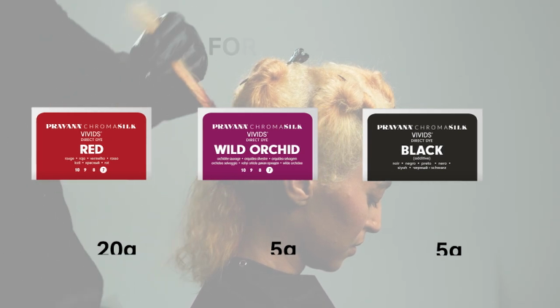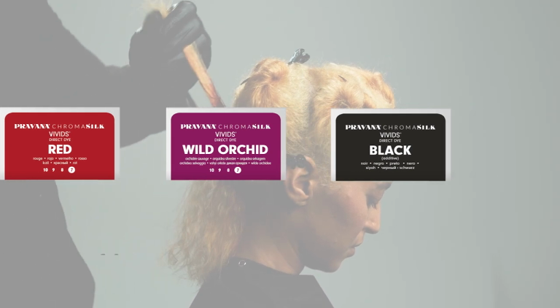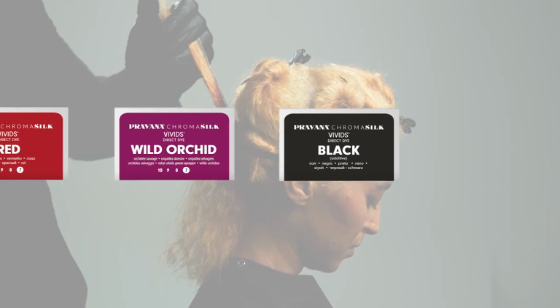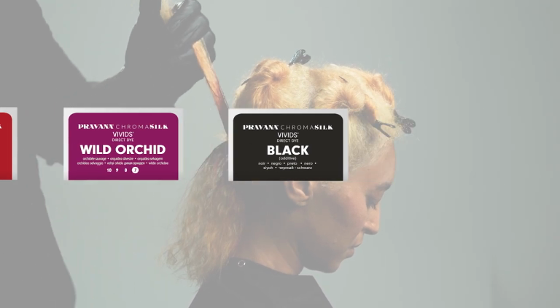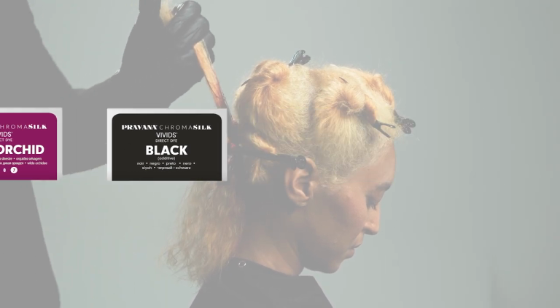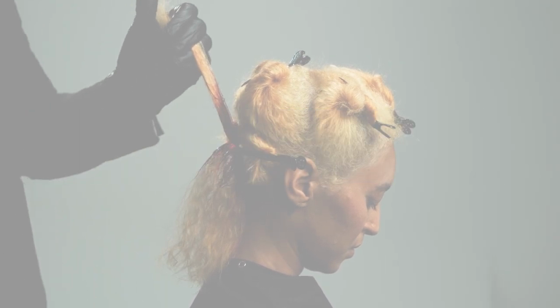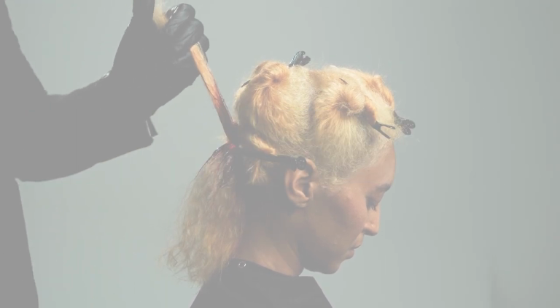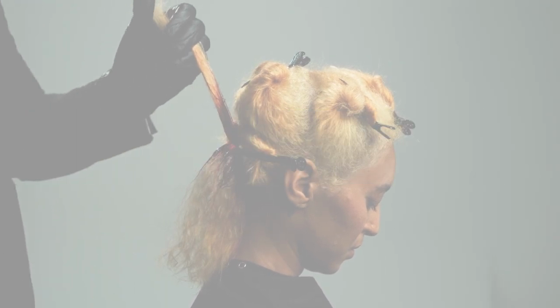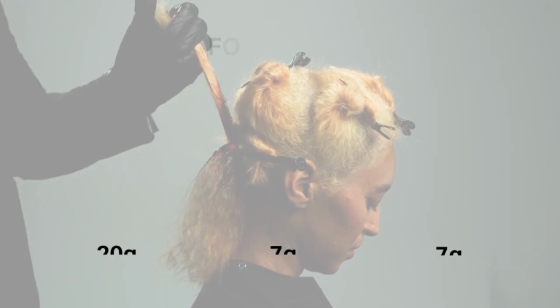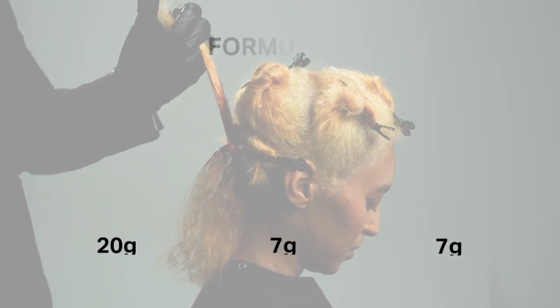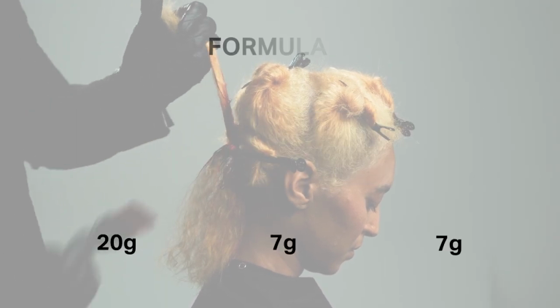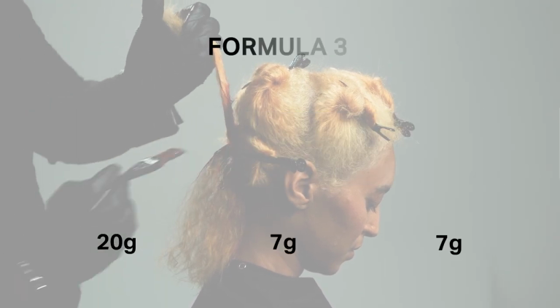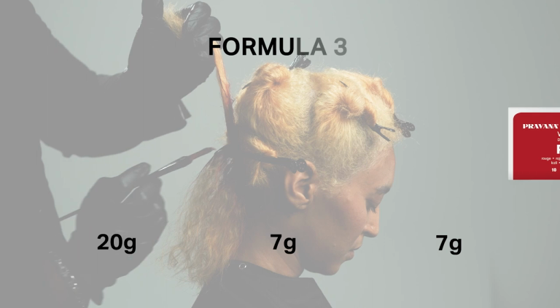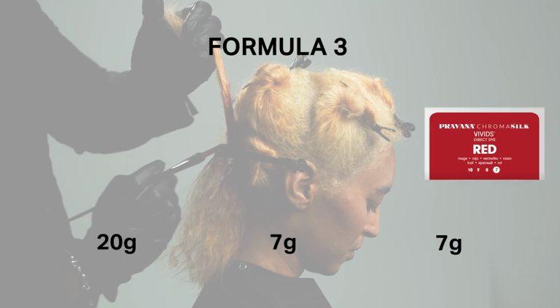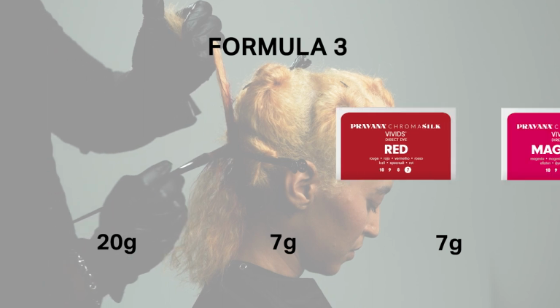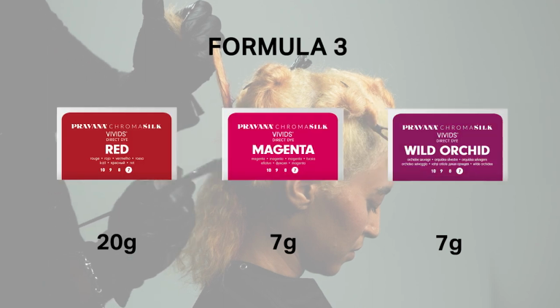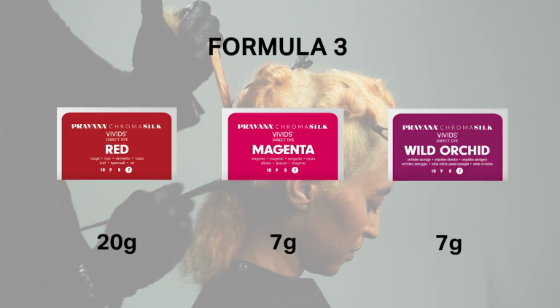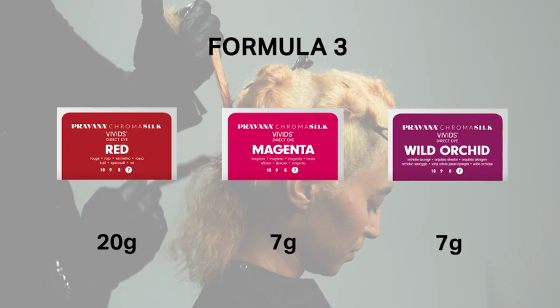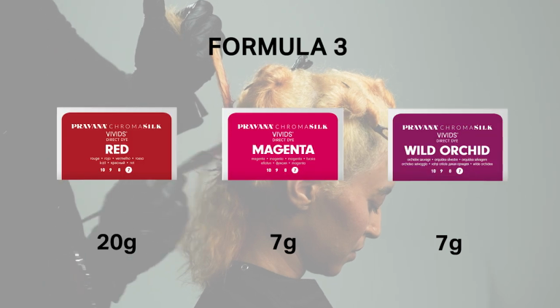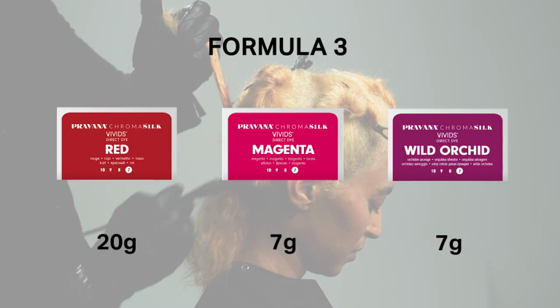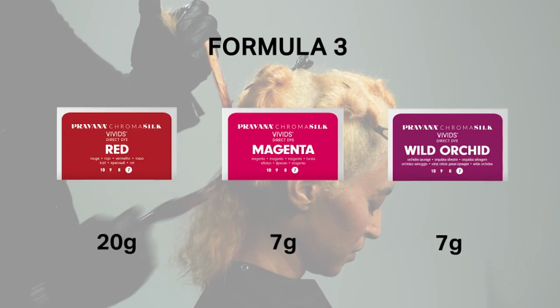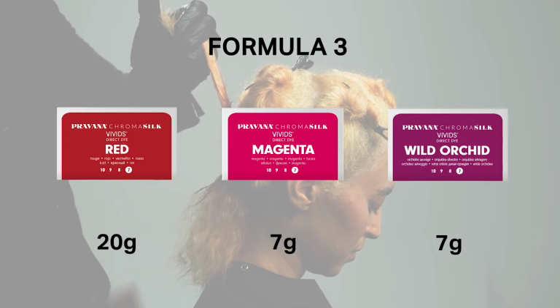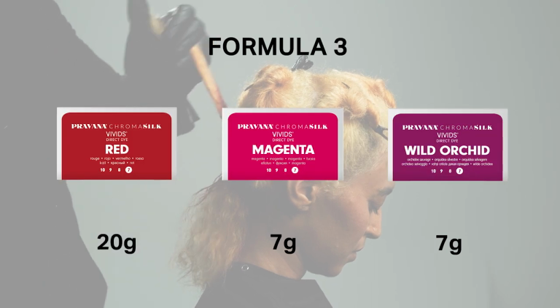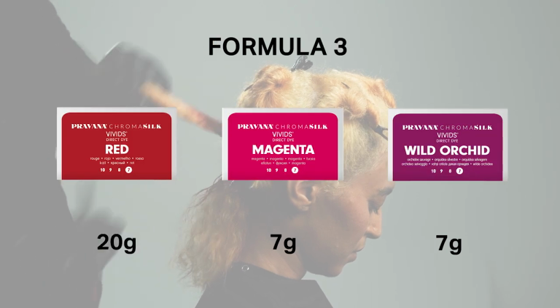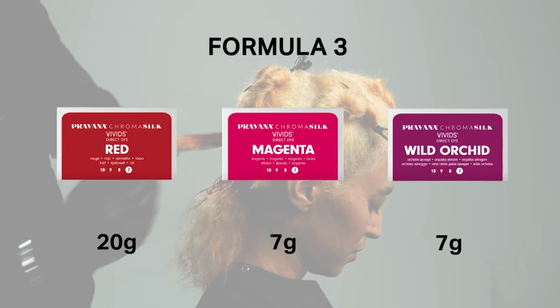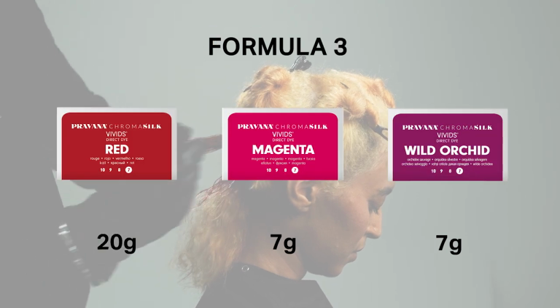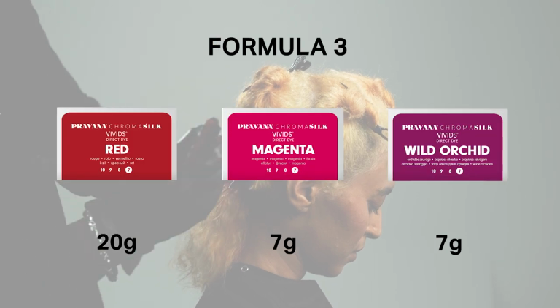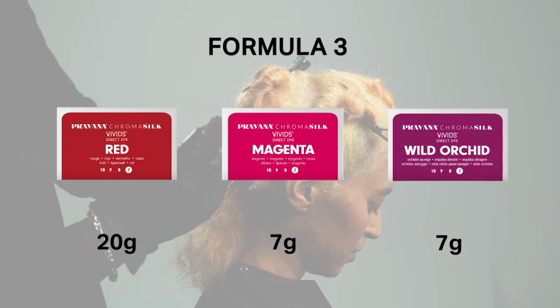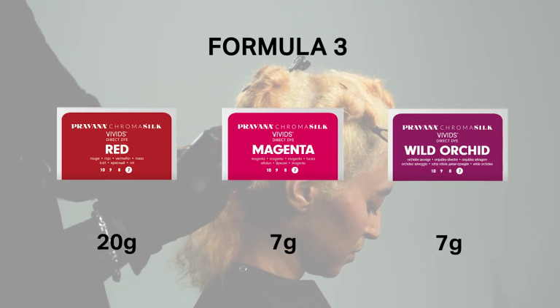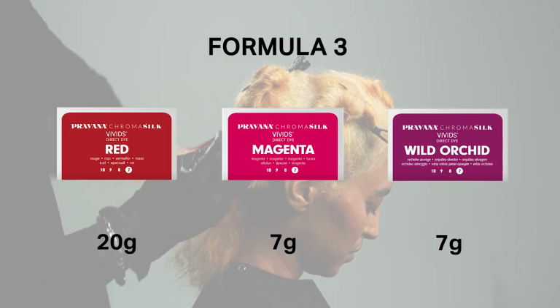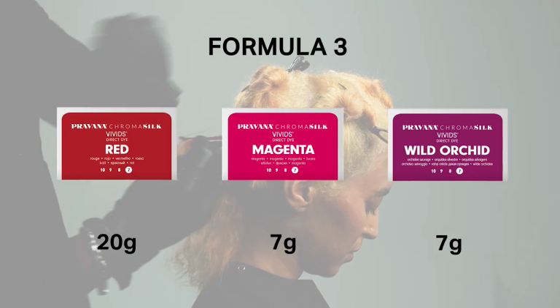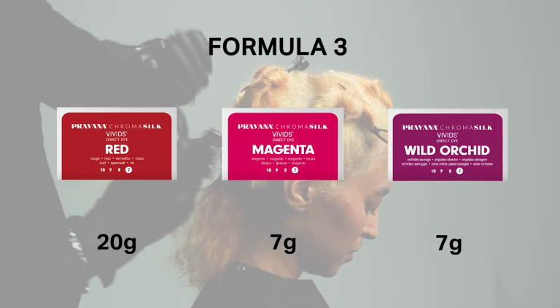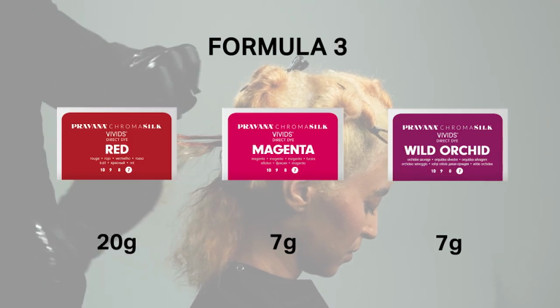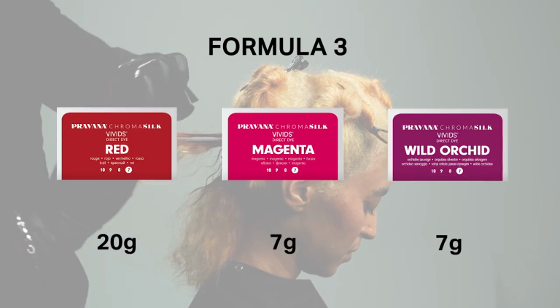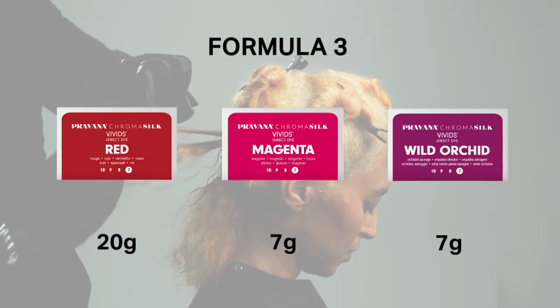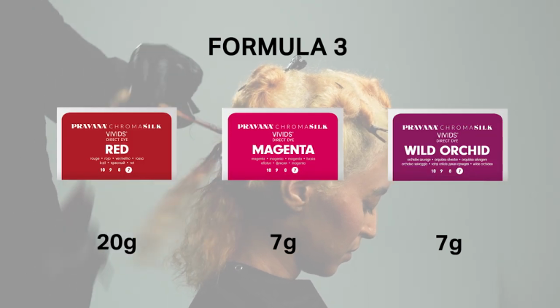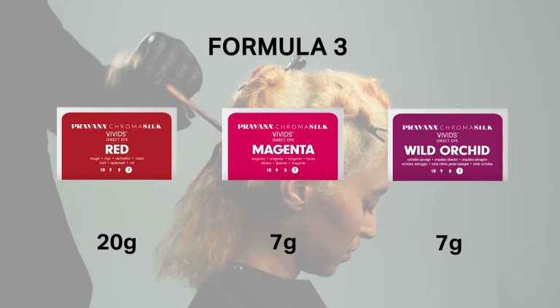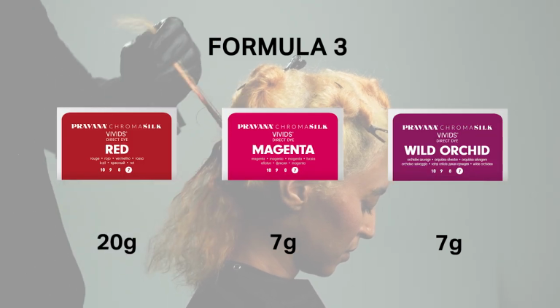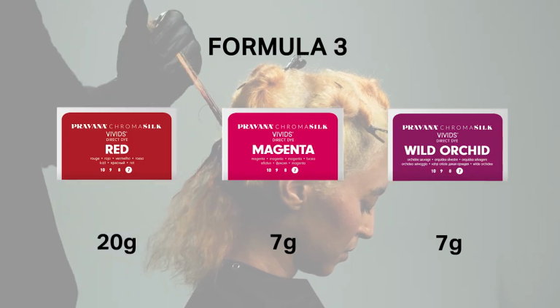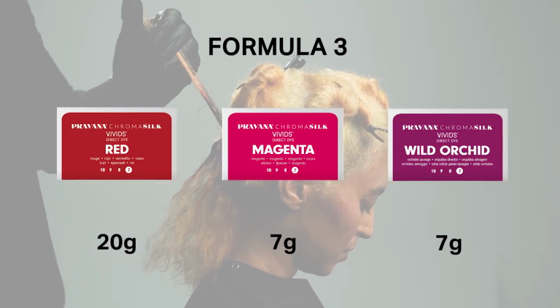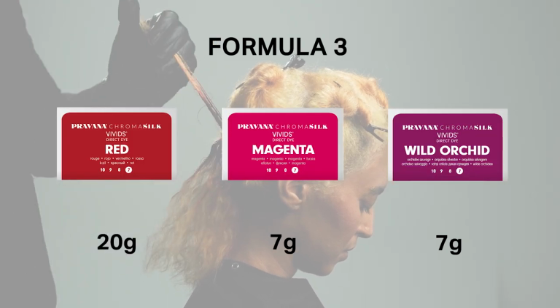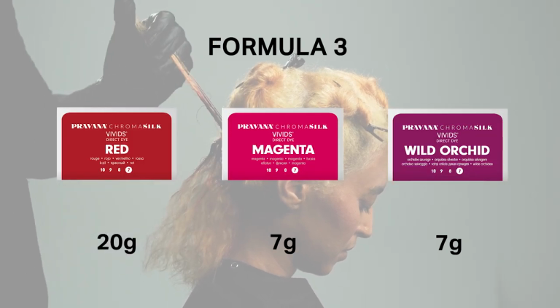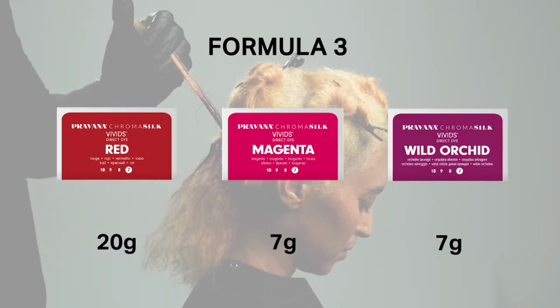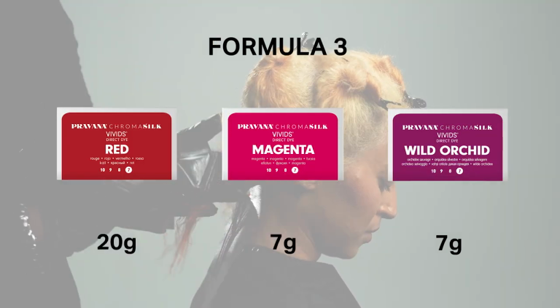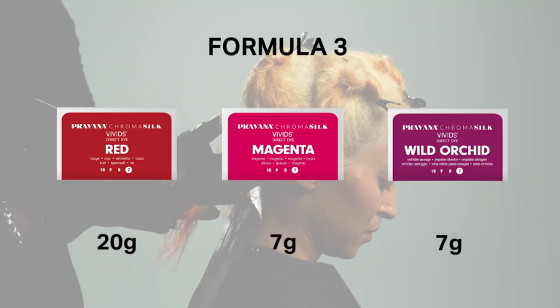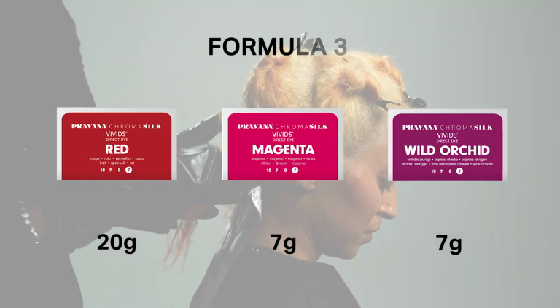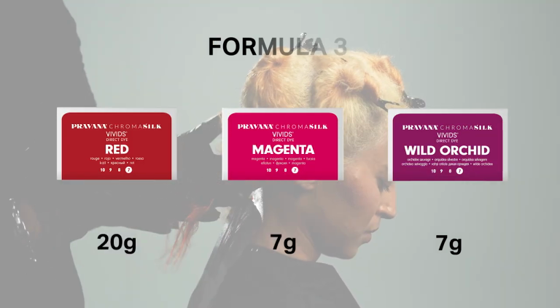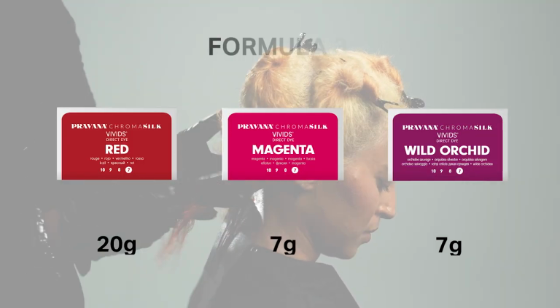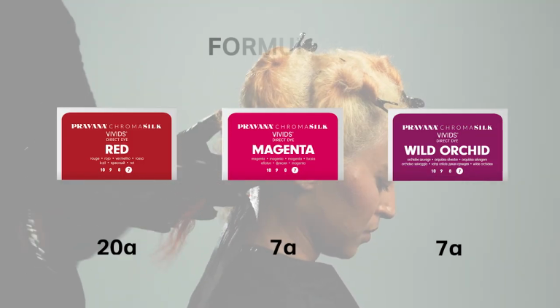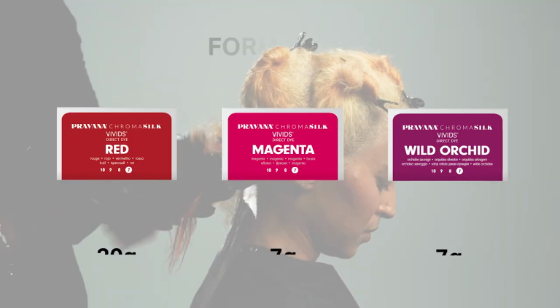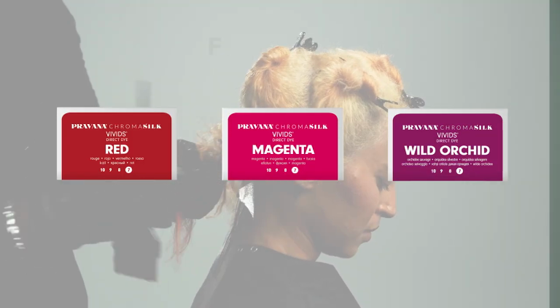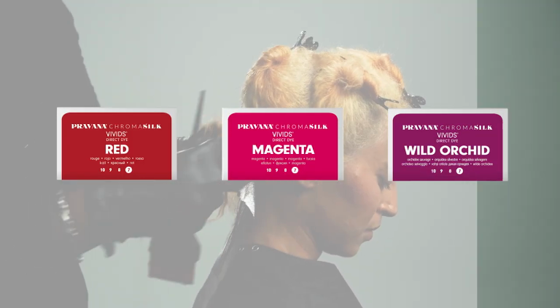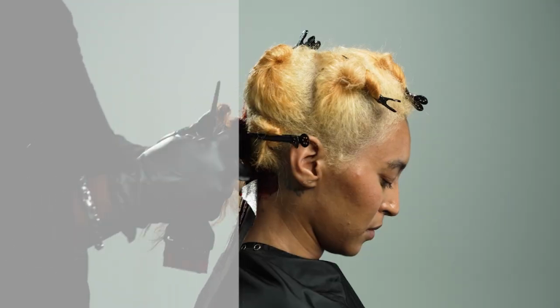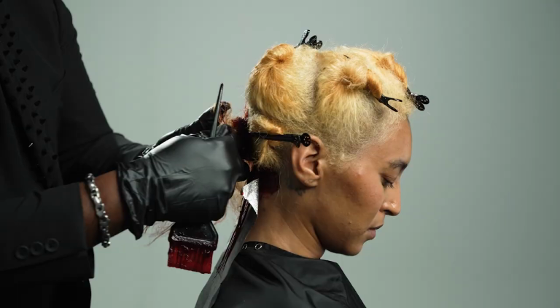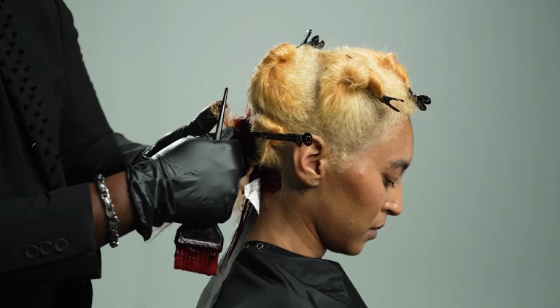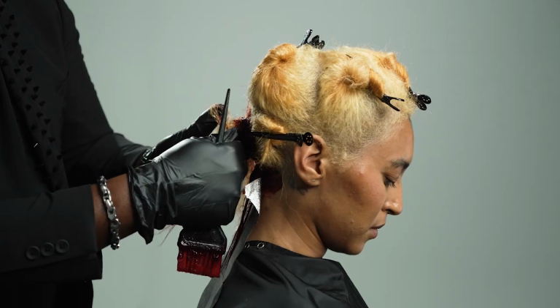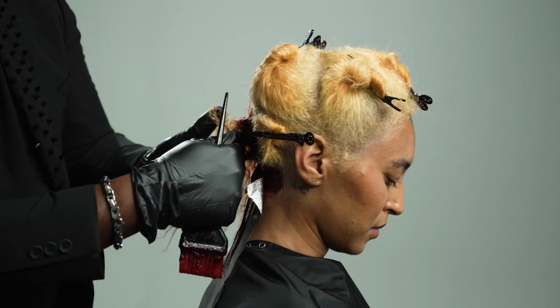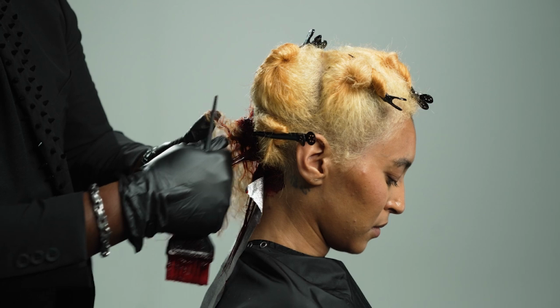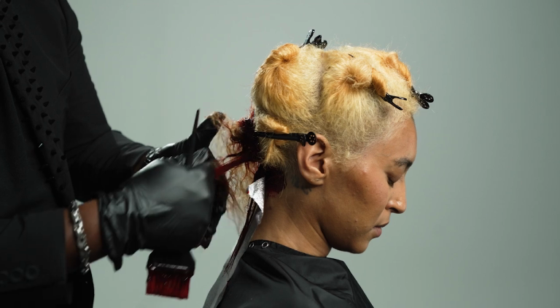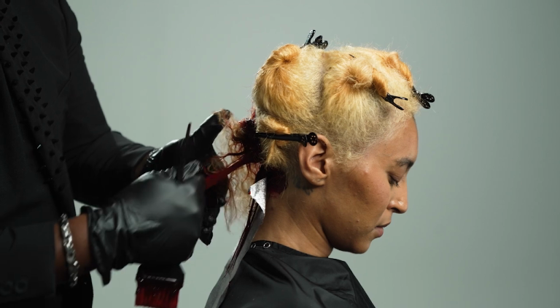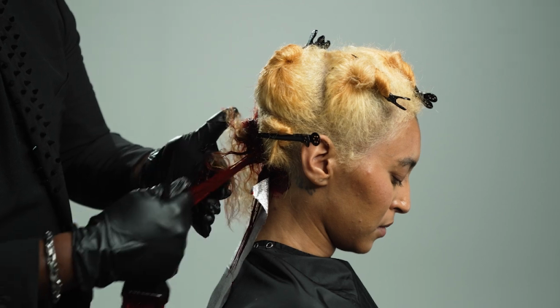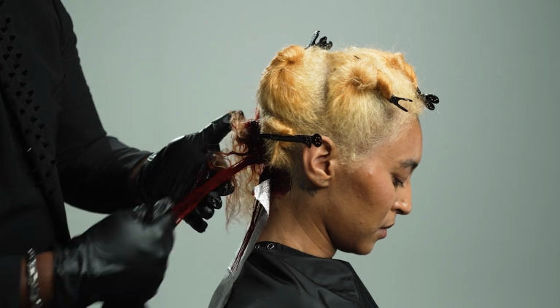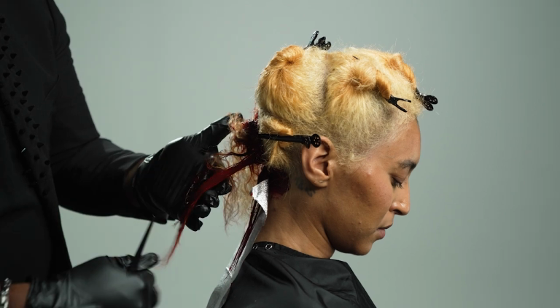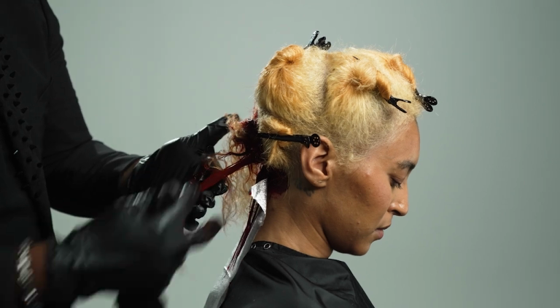Now that we've applied formula number two to the scalp area only, we can continue with formula number three from mid-lengths to ends.